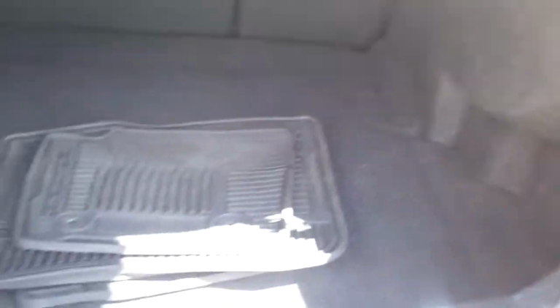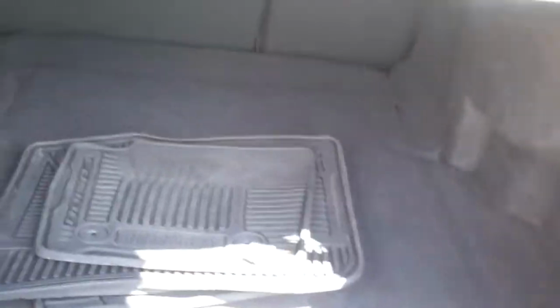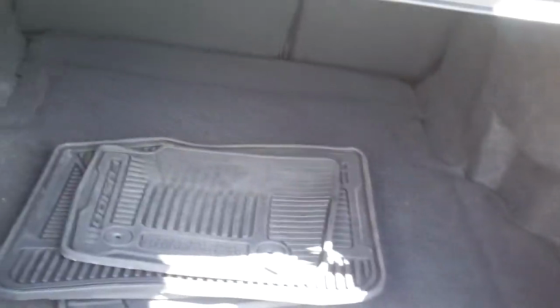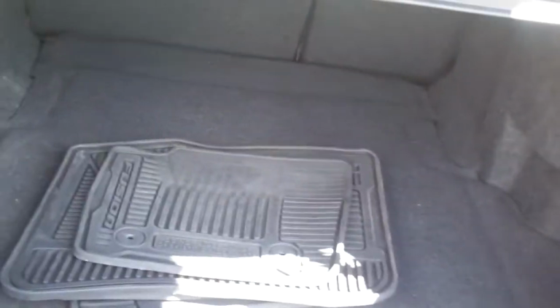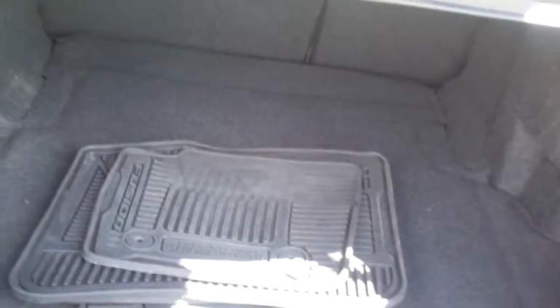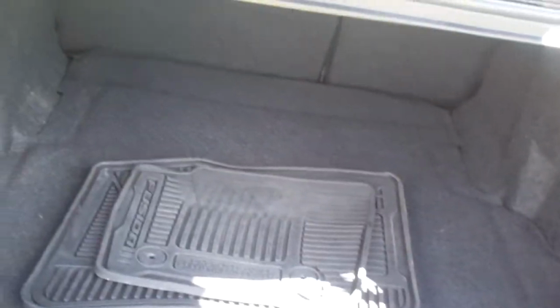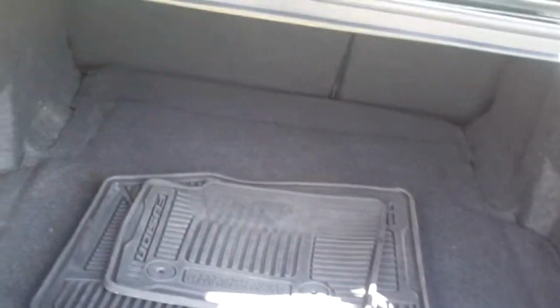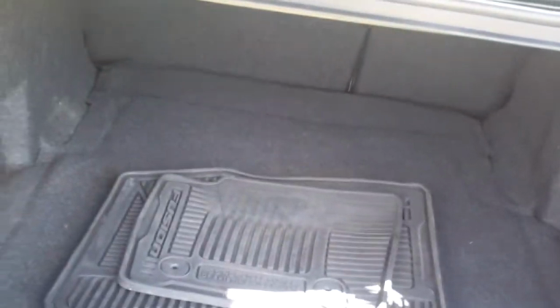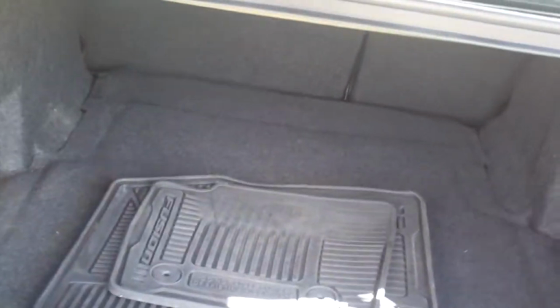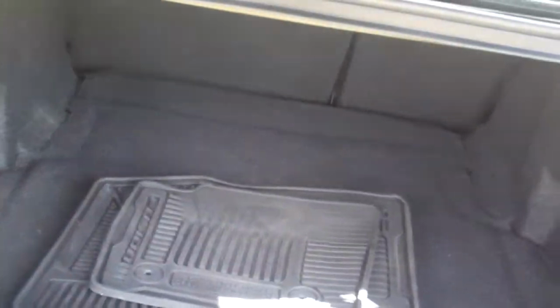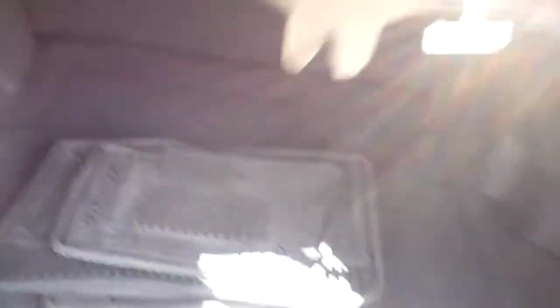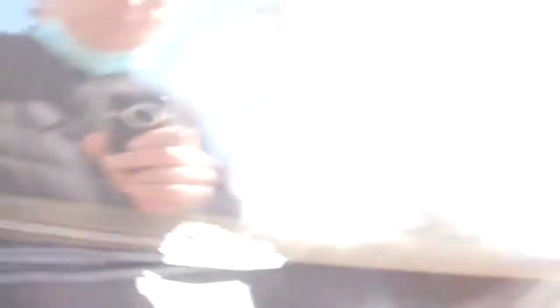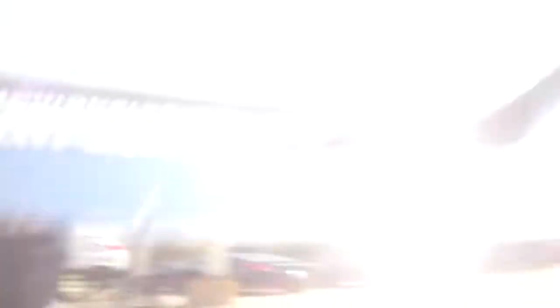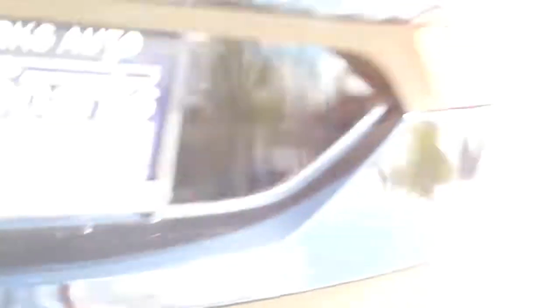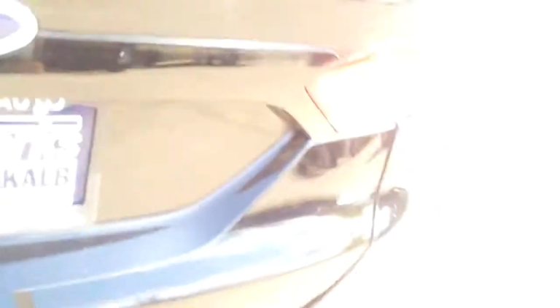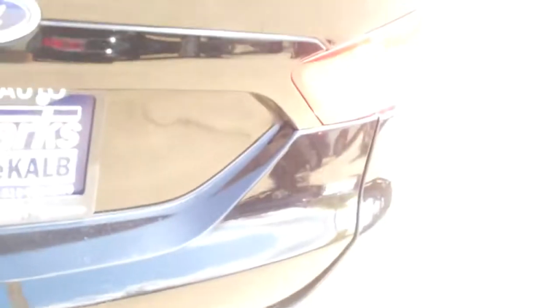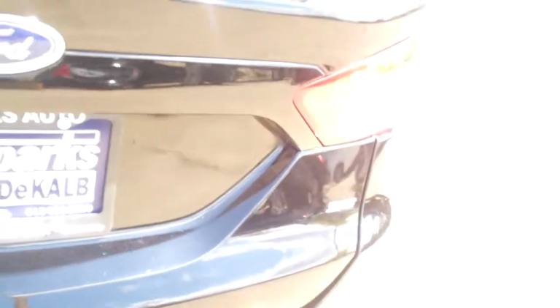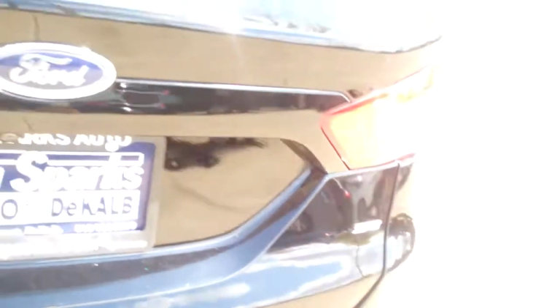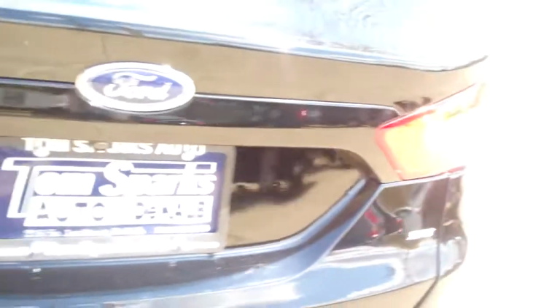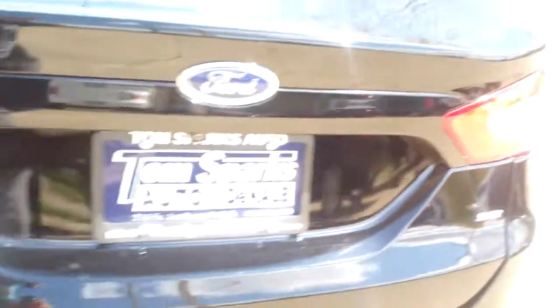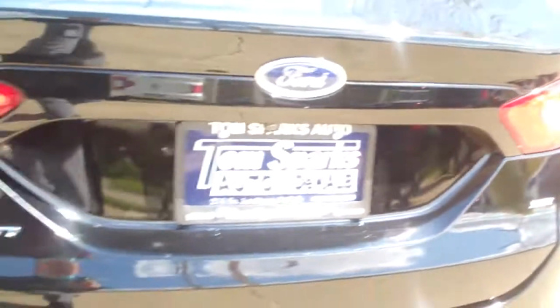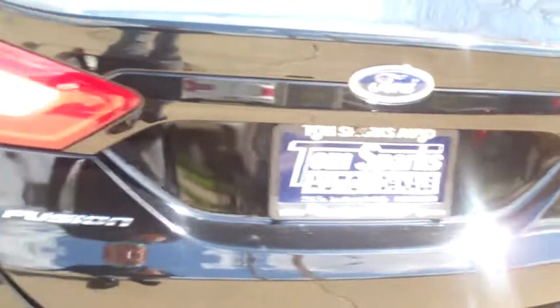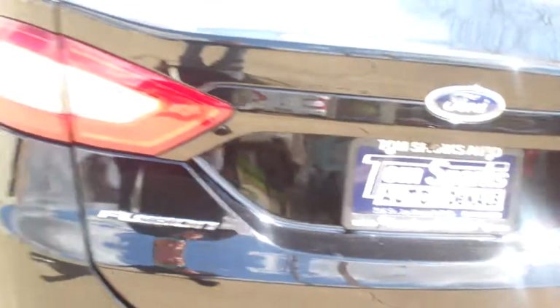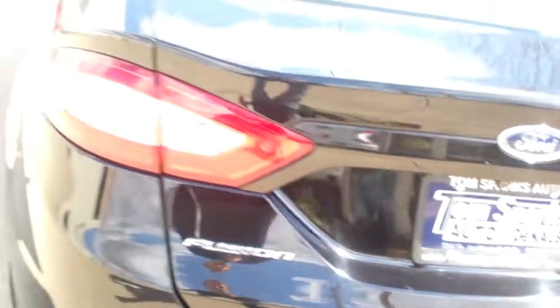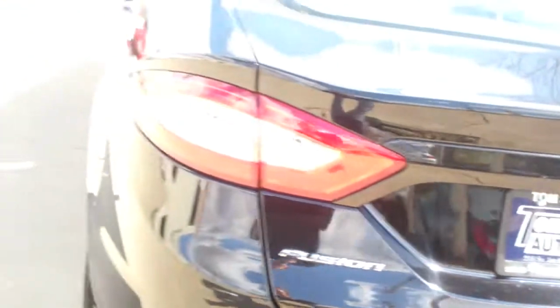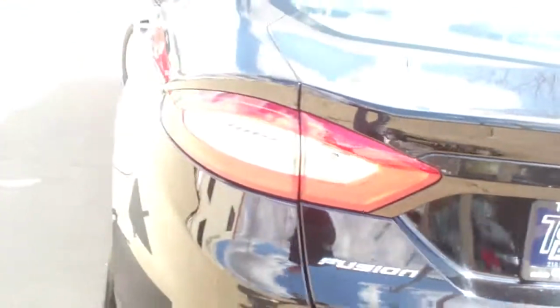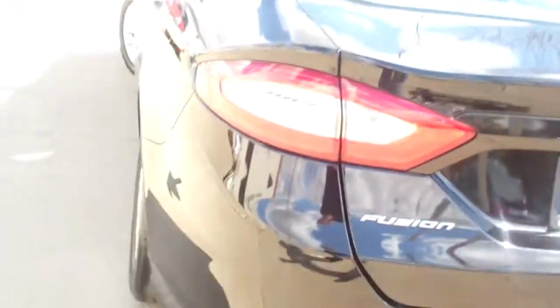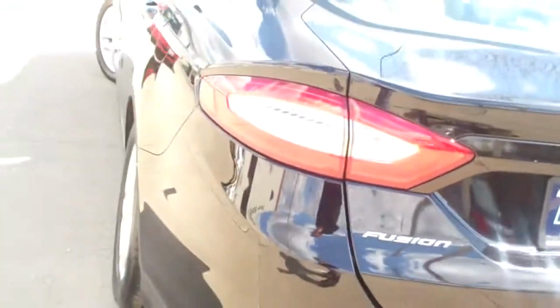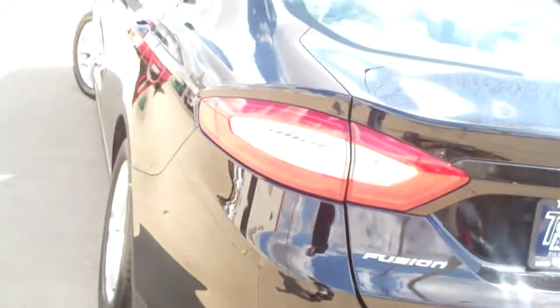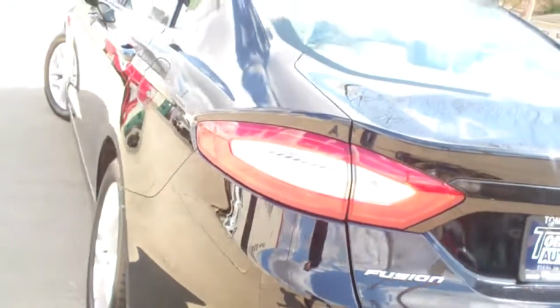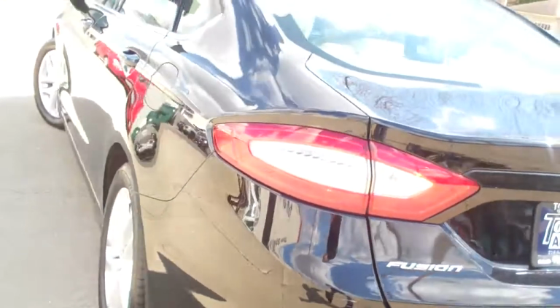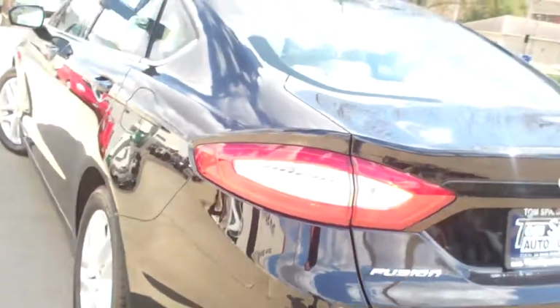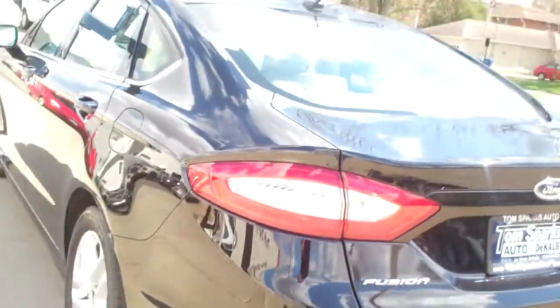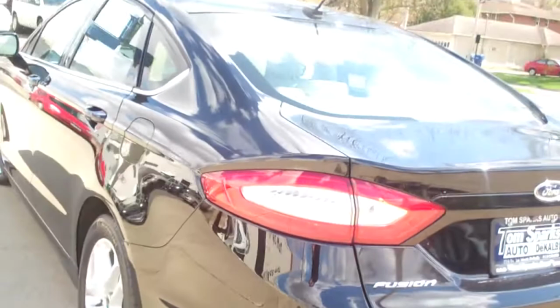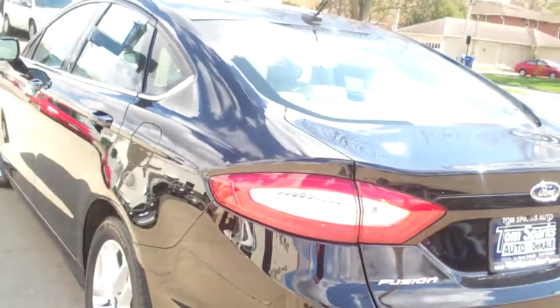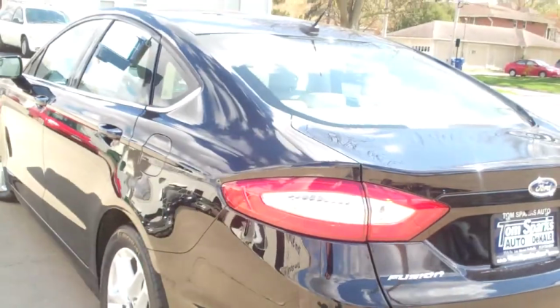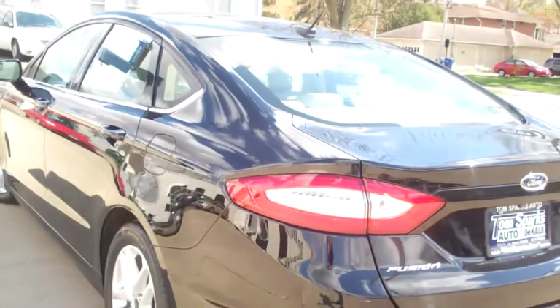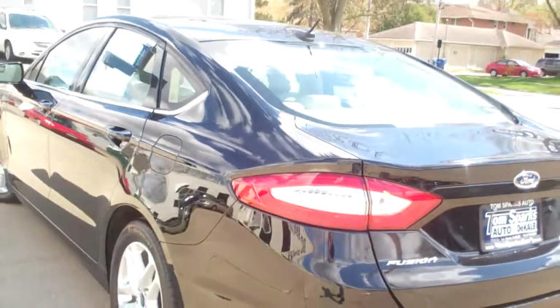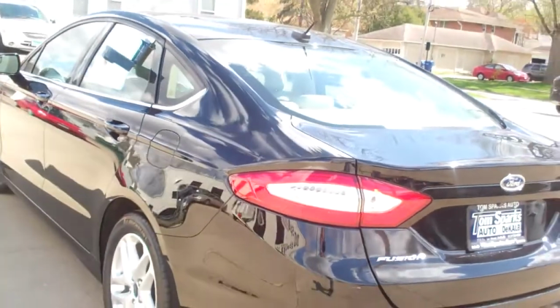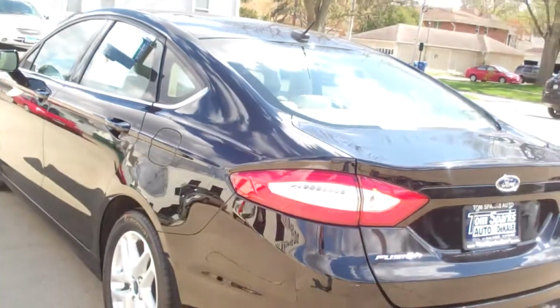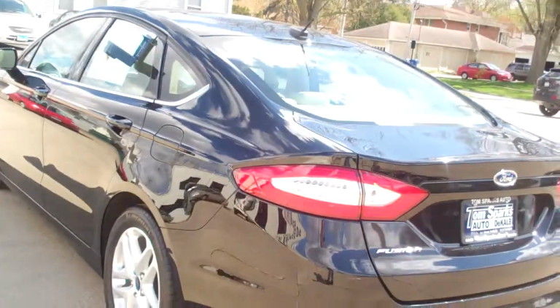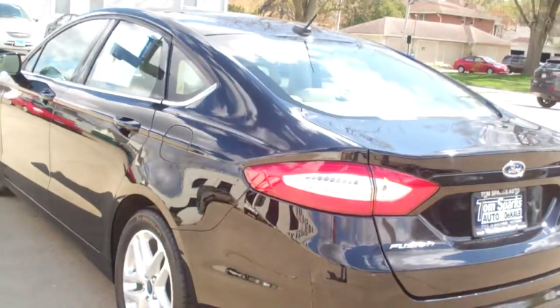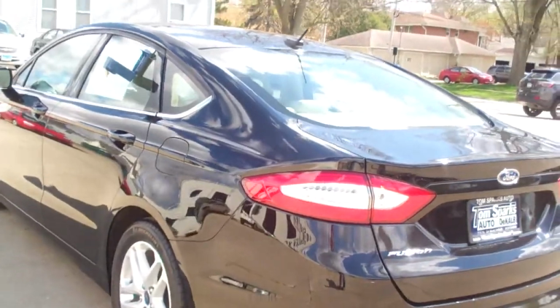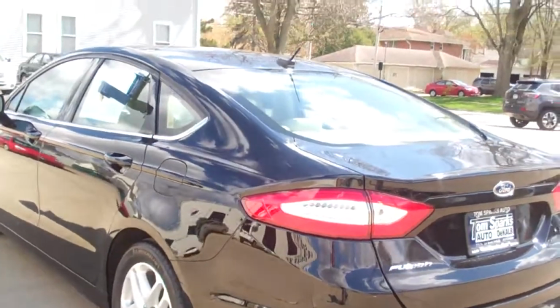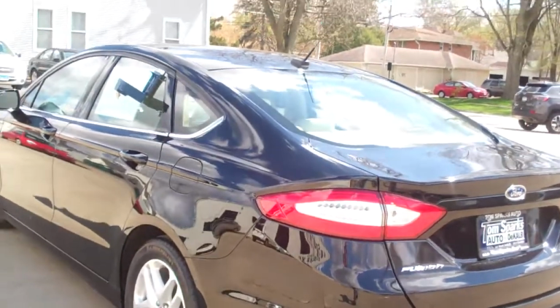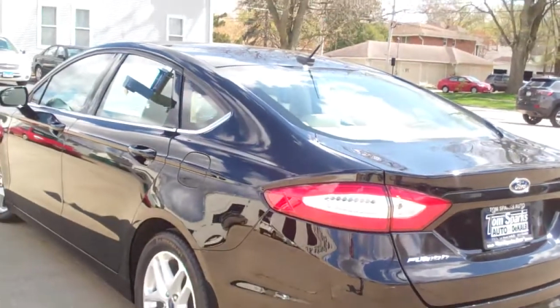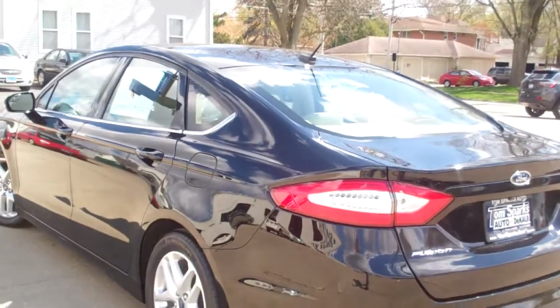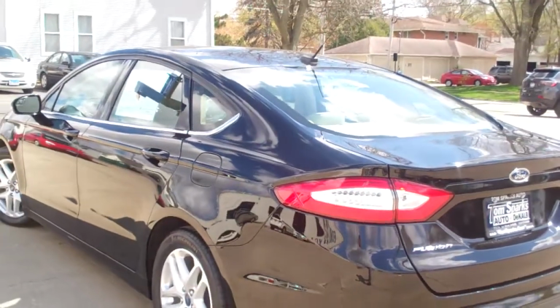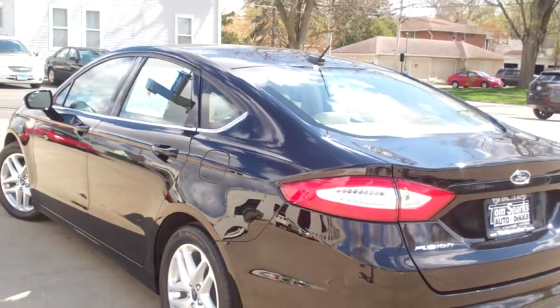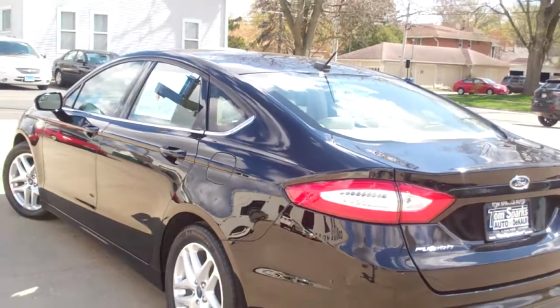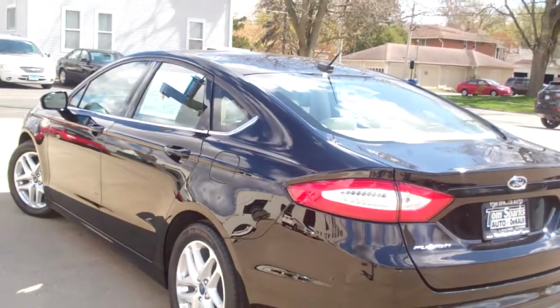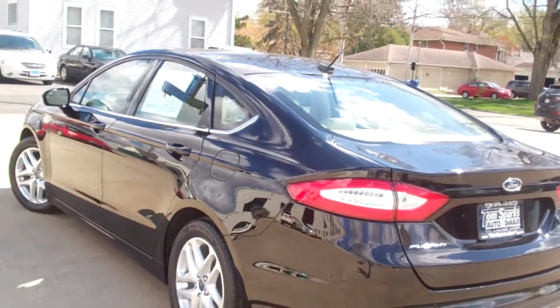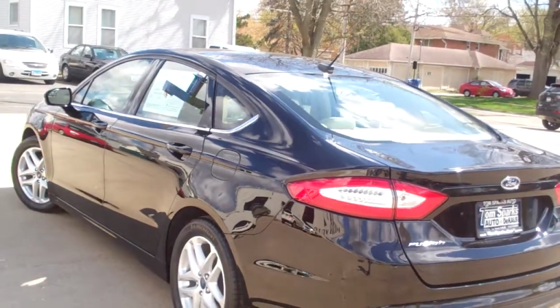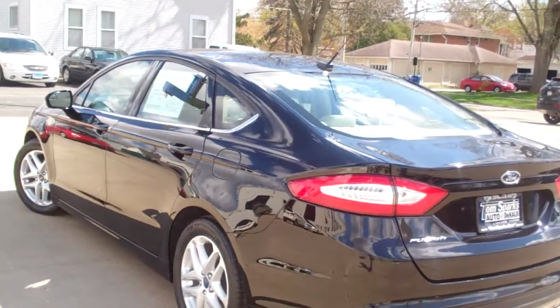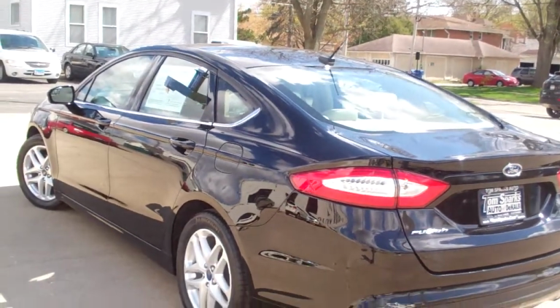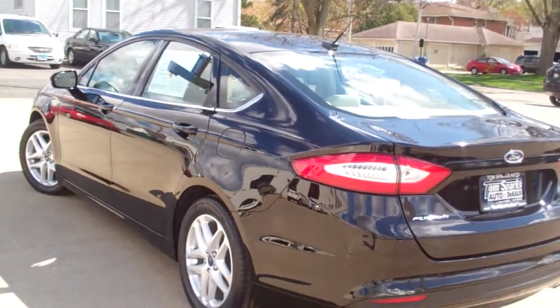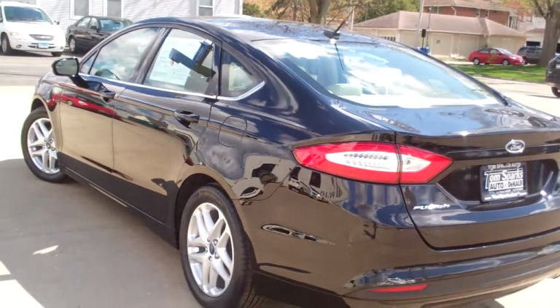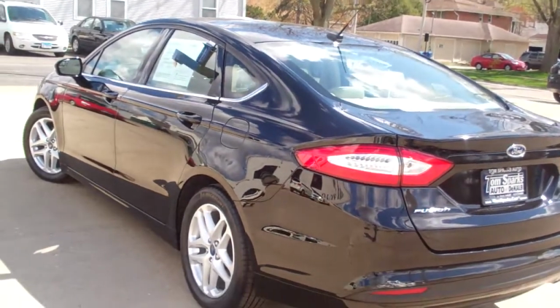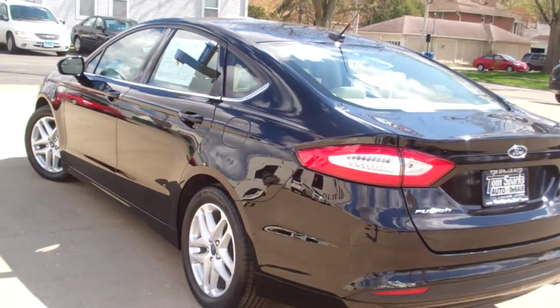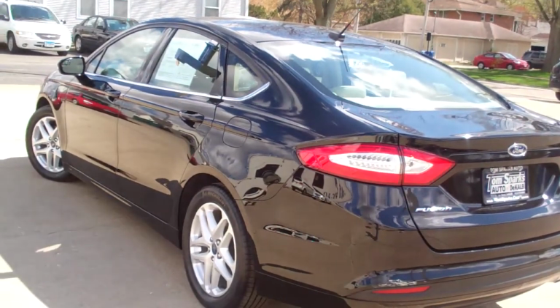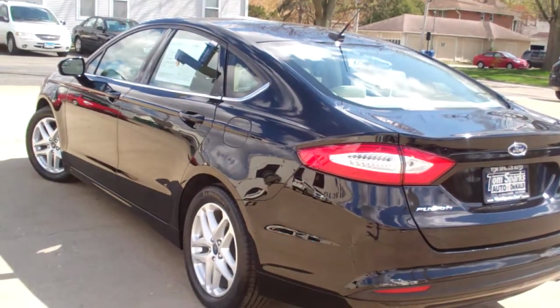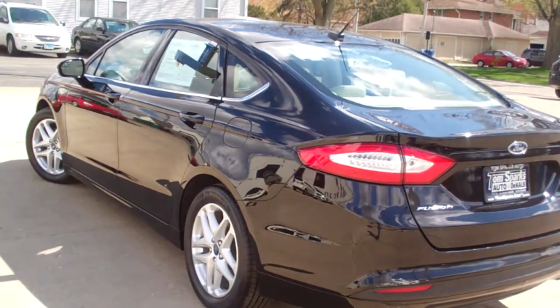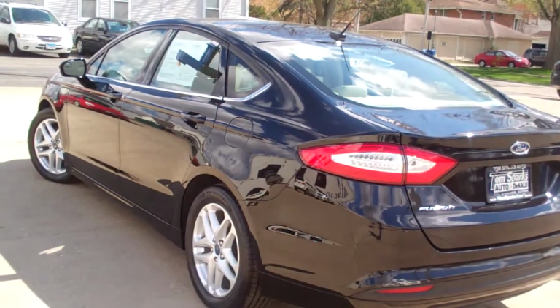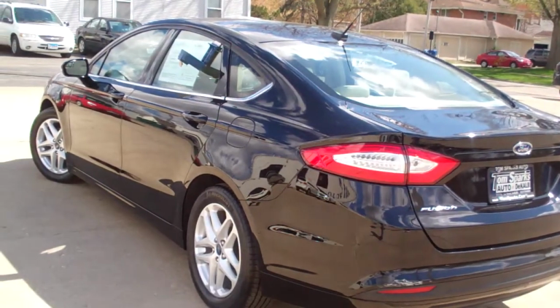You've got all-weather mats to come with the vehicle. Front wheel drive, four-cylinder. It's got a clean auto check — it's all set up, ready to go.